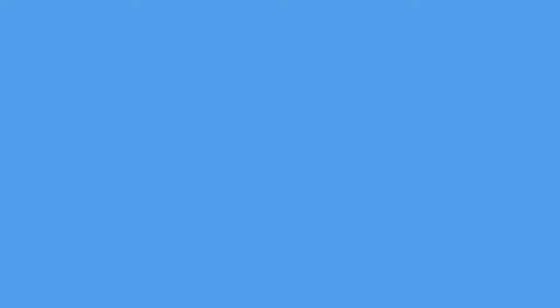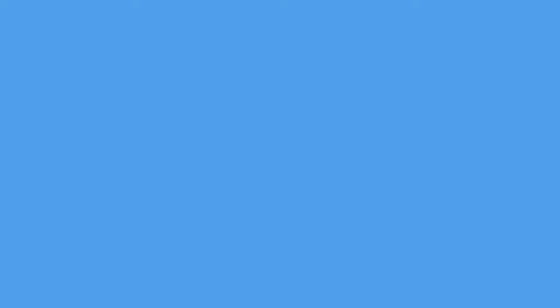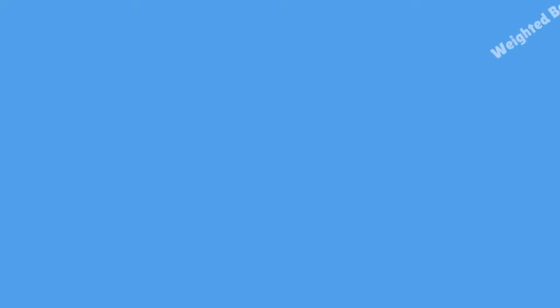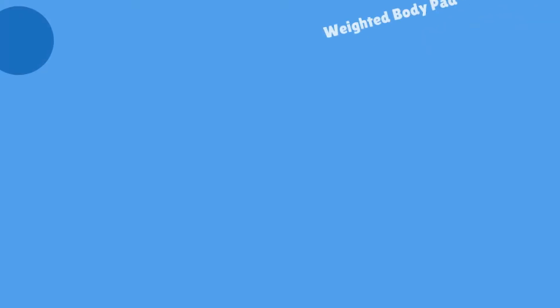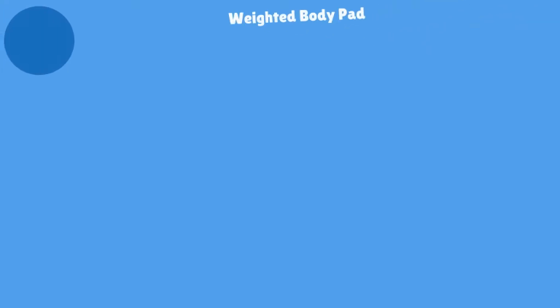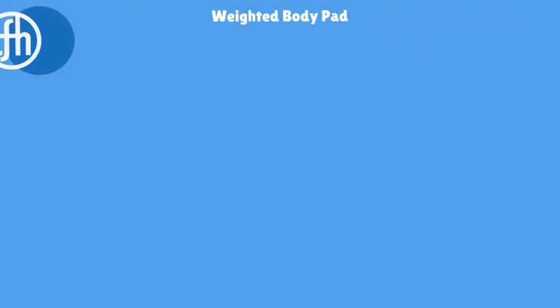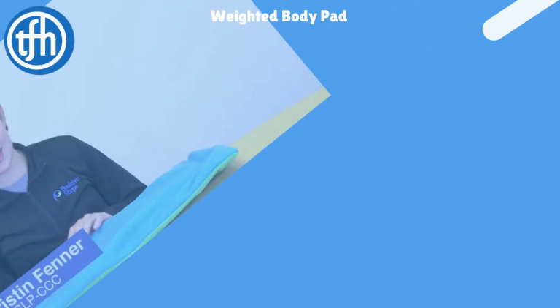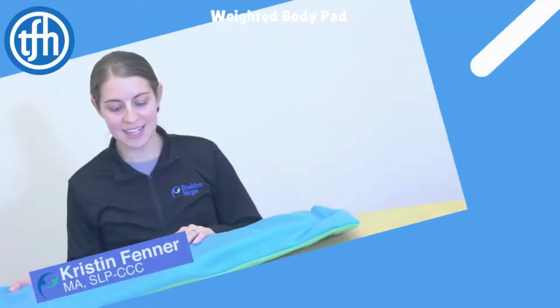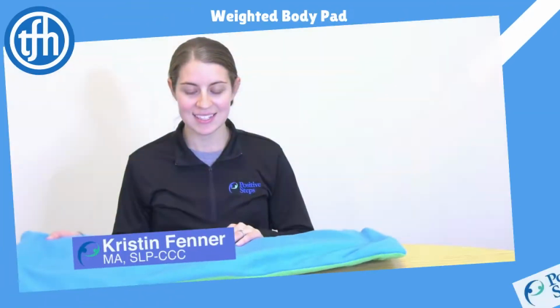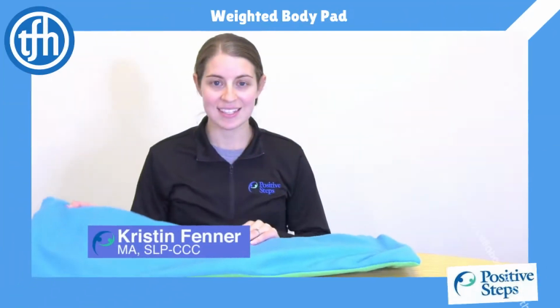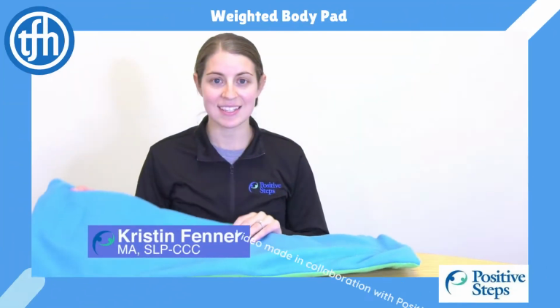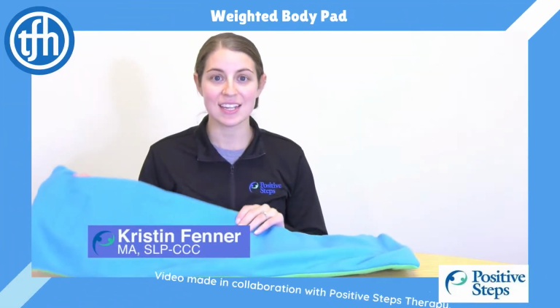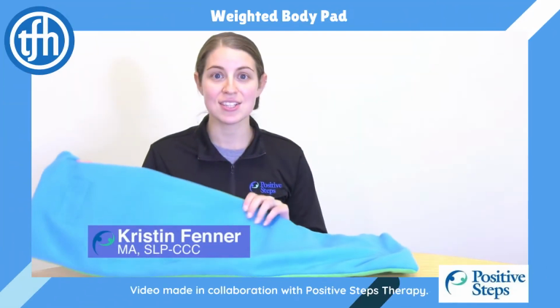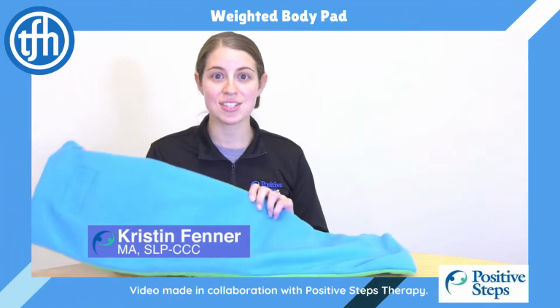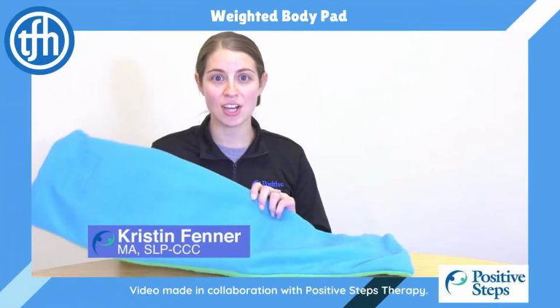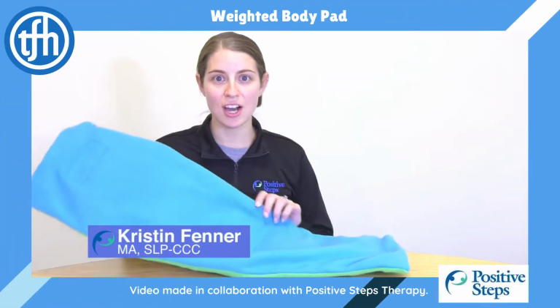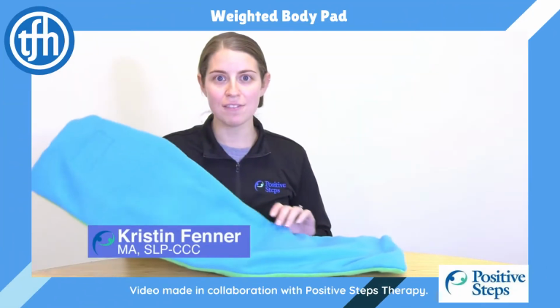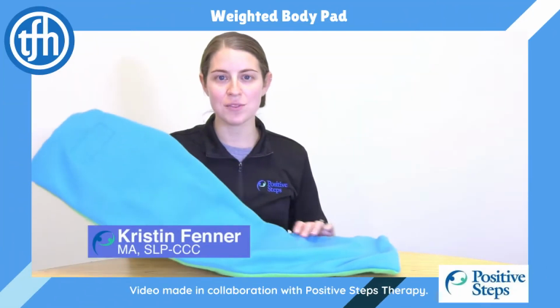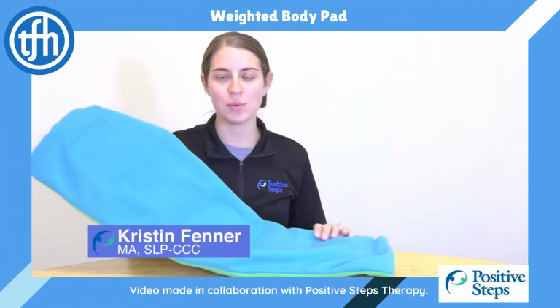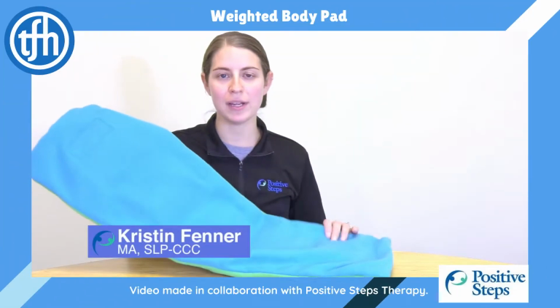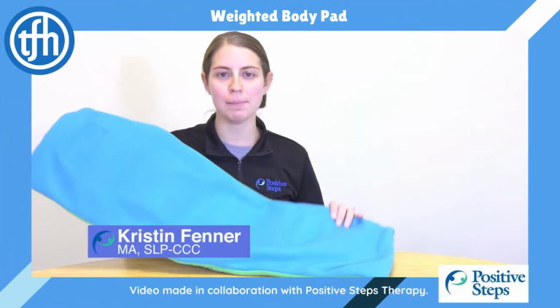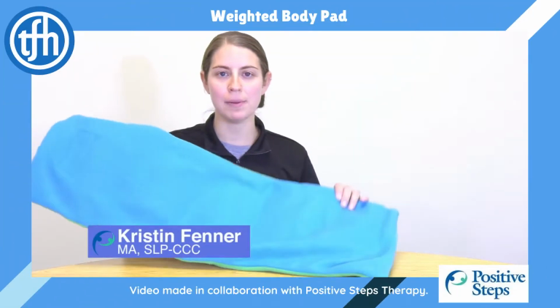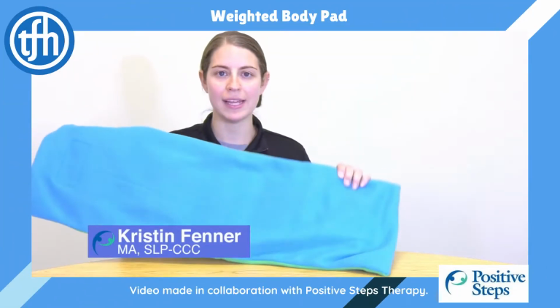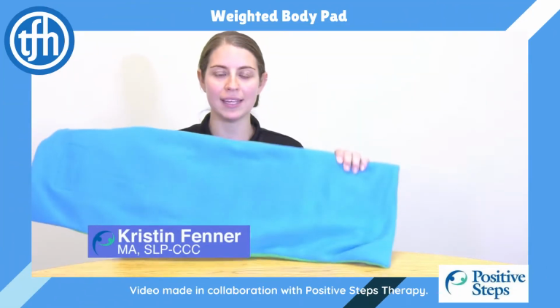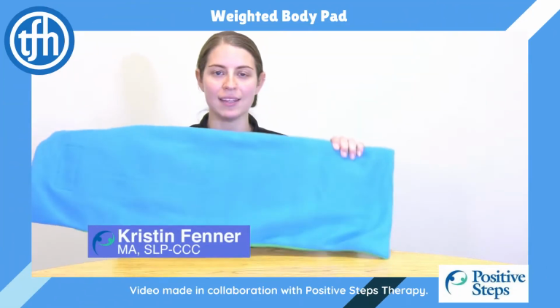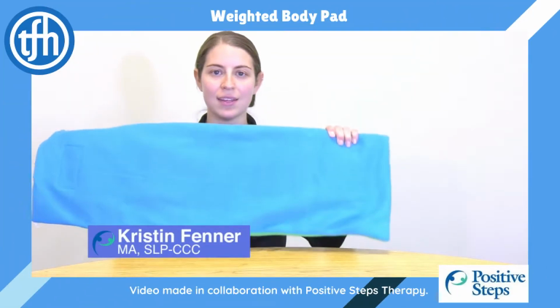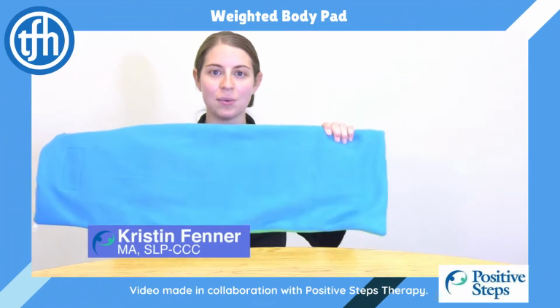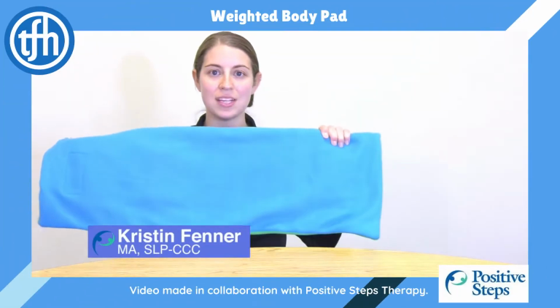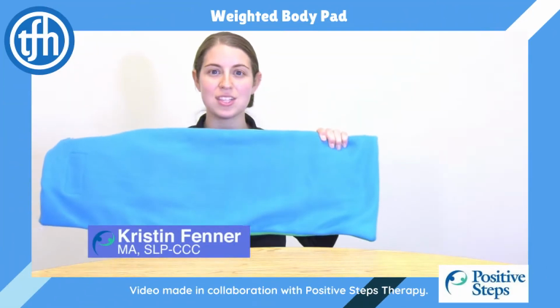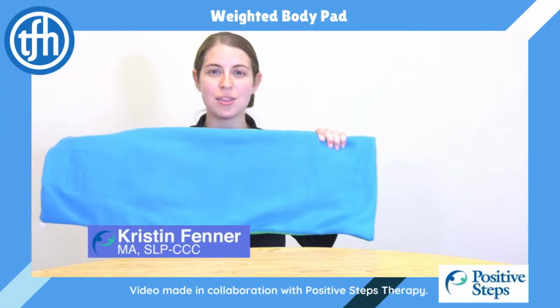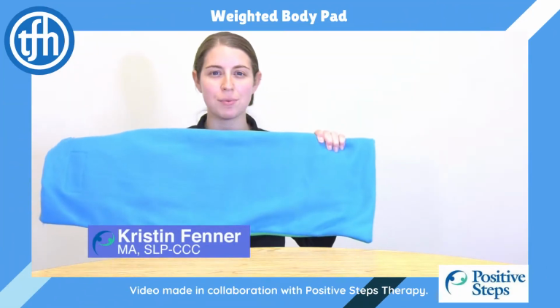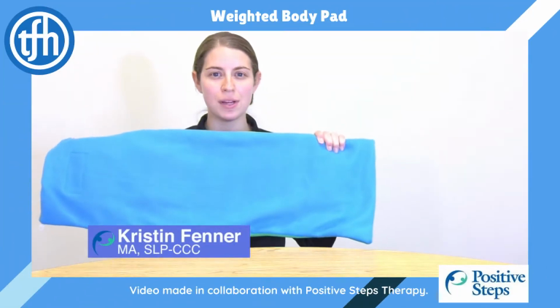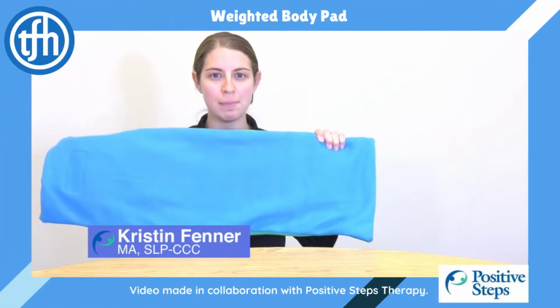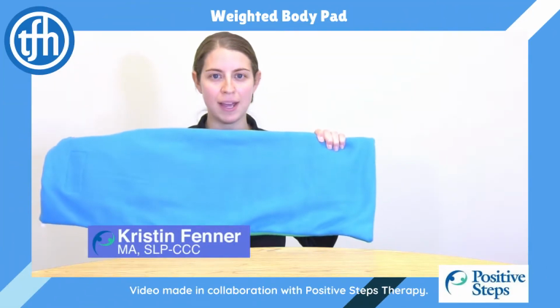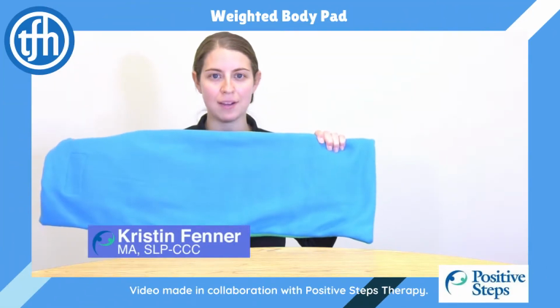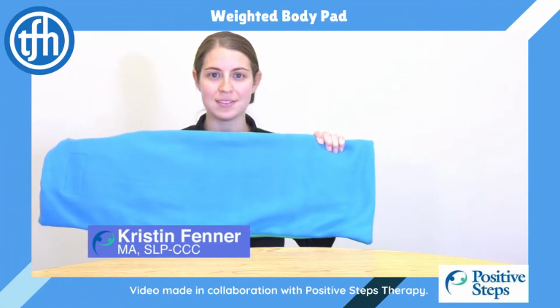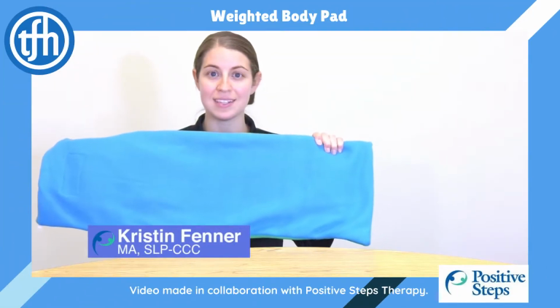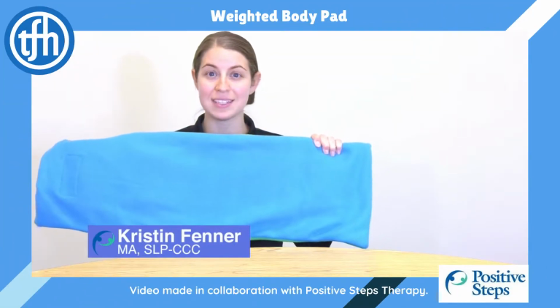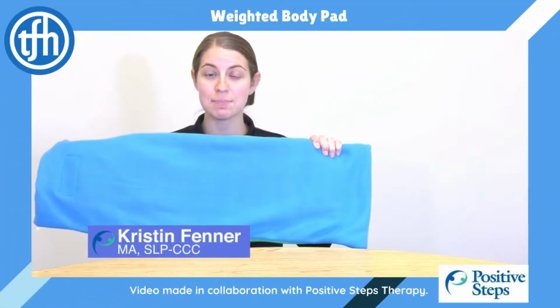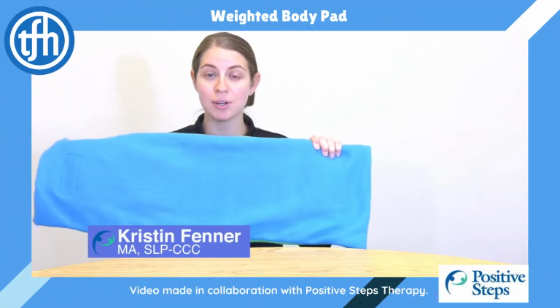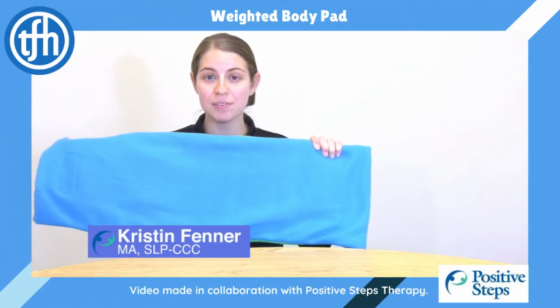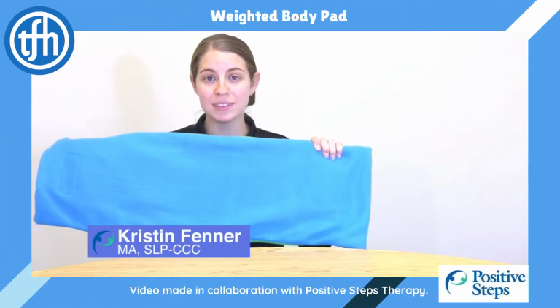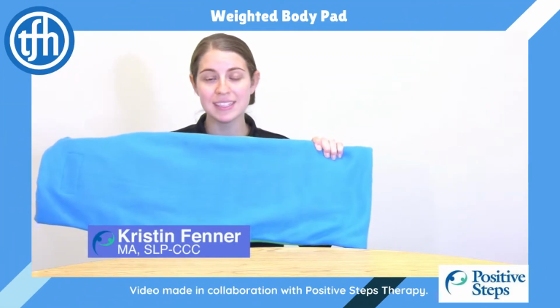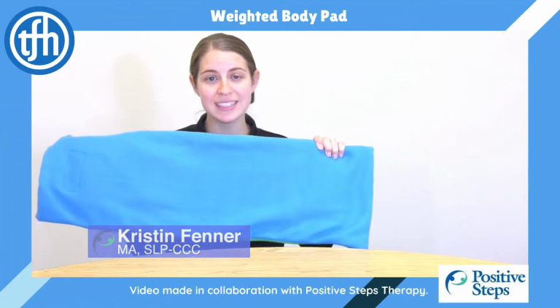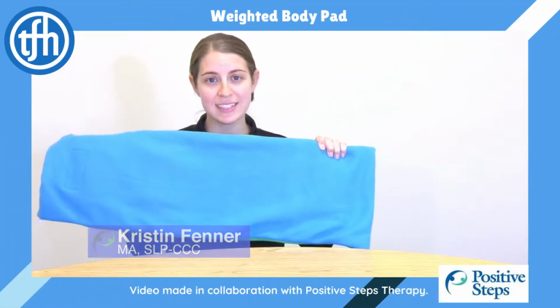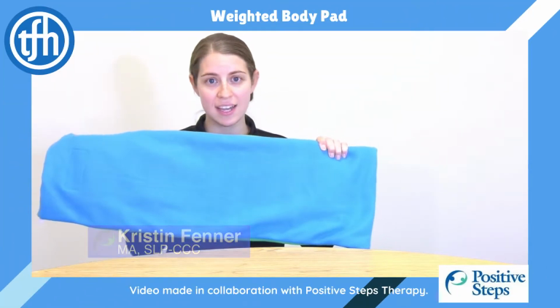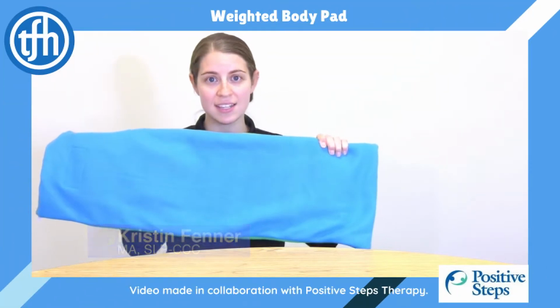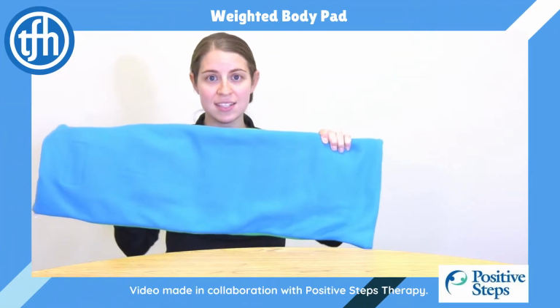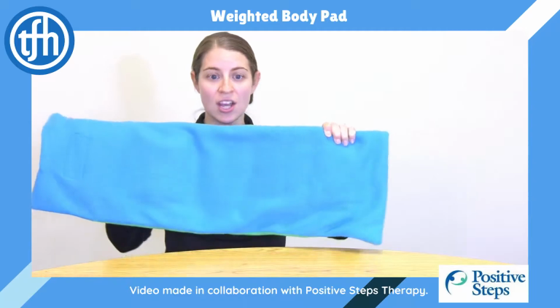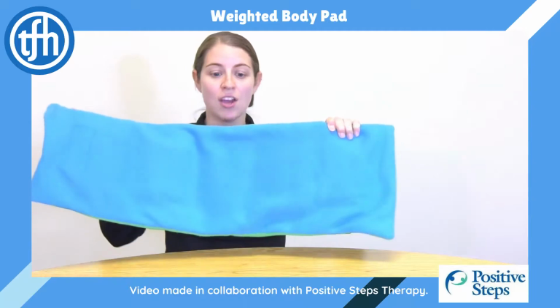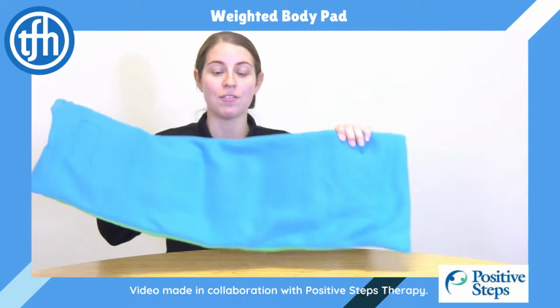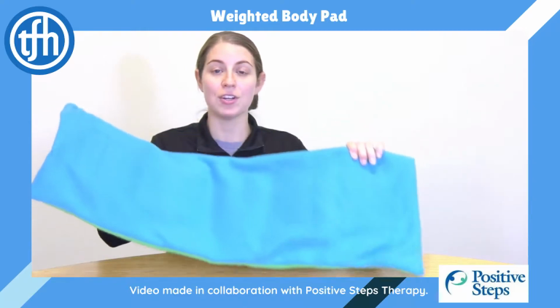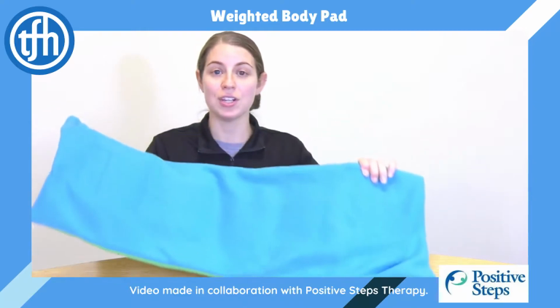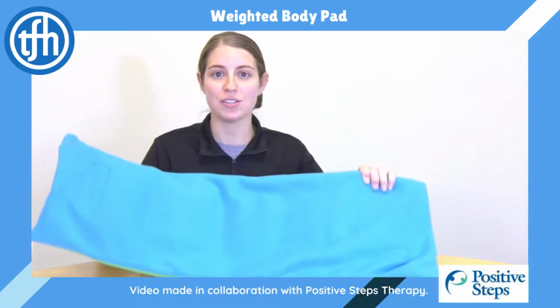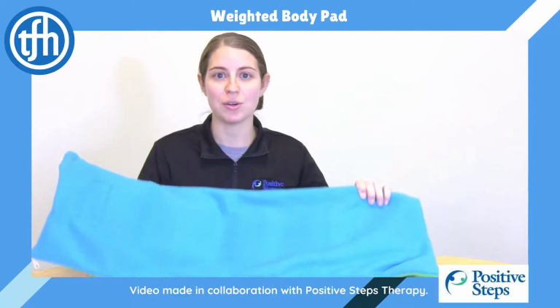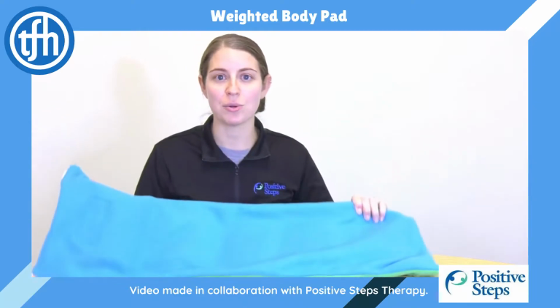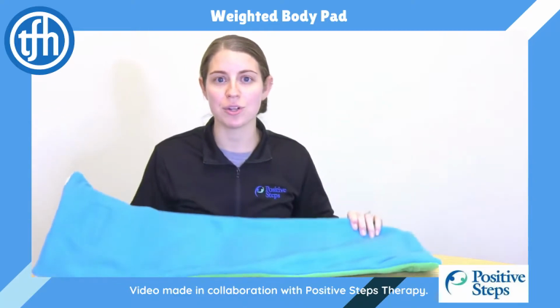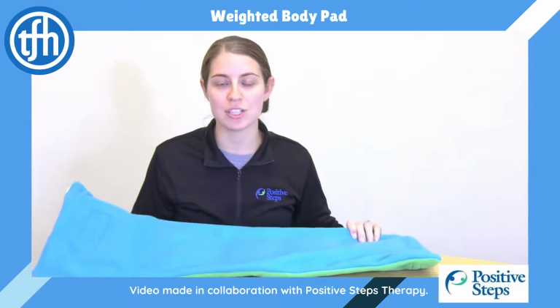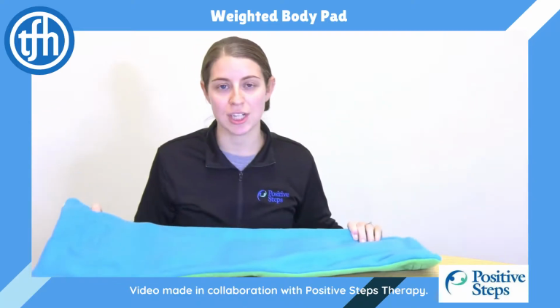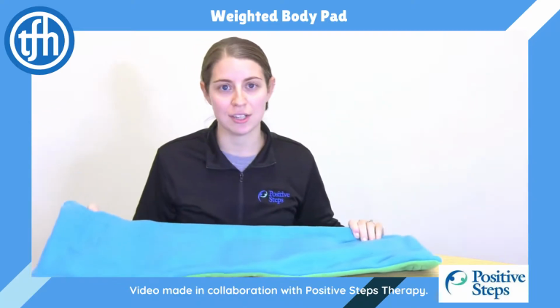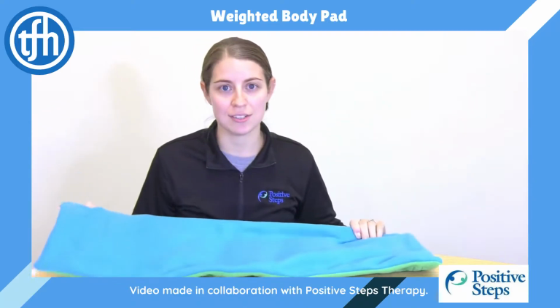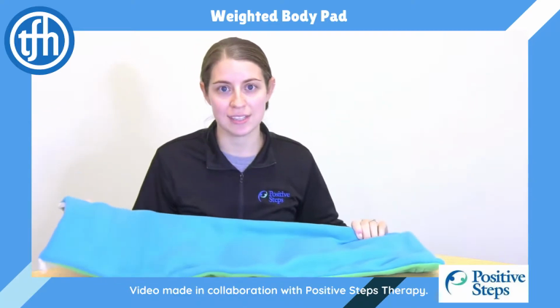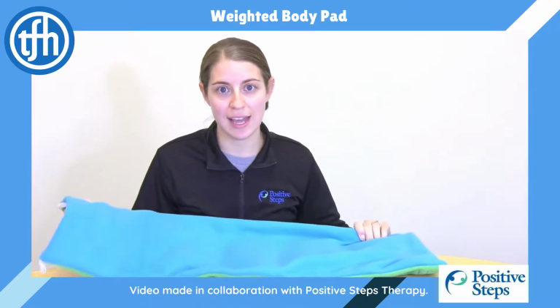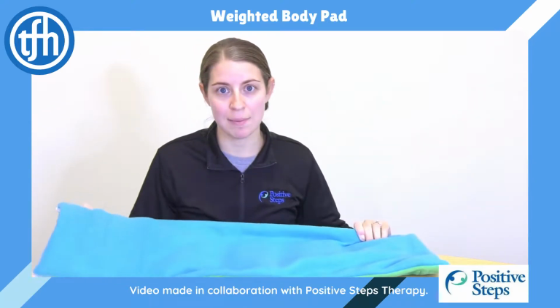This is a soft weighted blanket that weighs three pounds, perfectly sized for an adult or a child's lap.